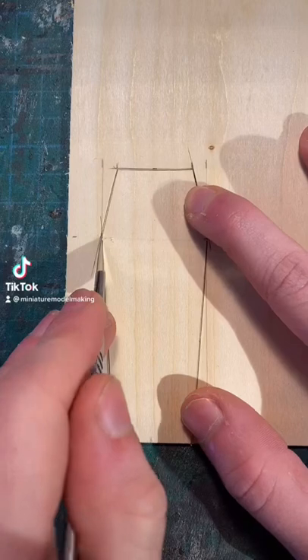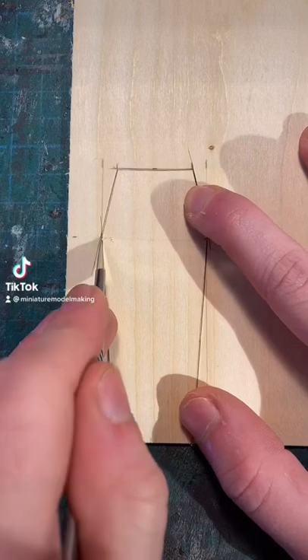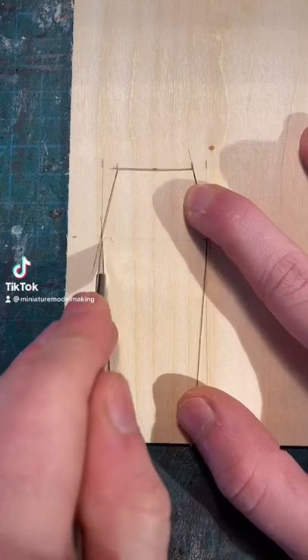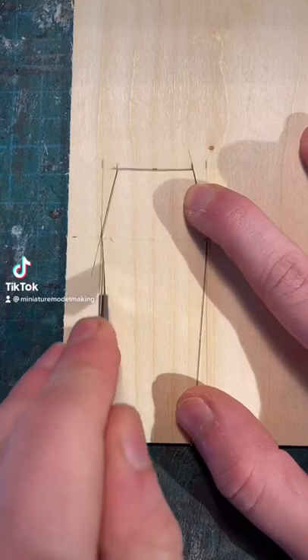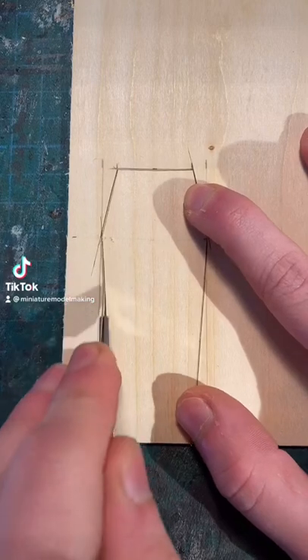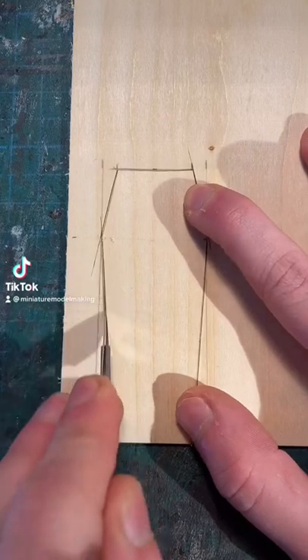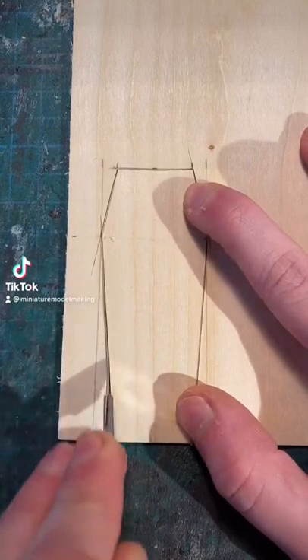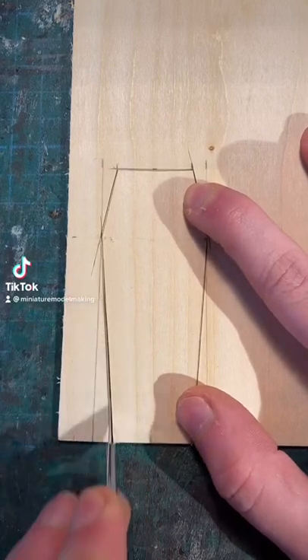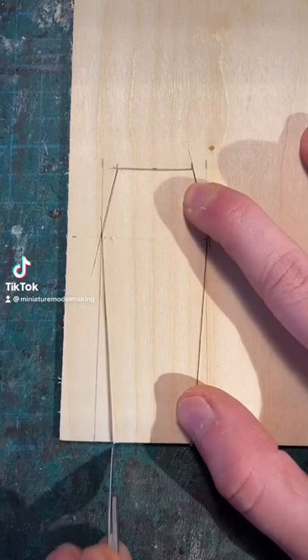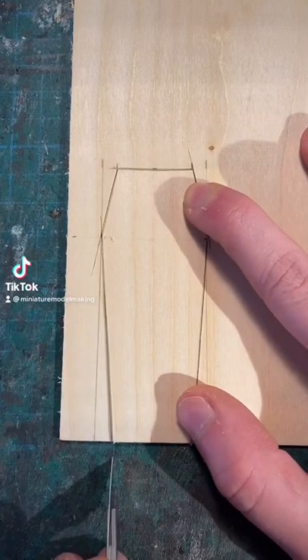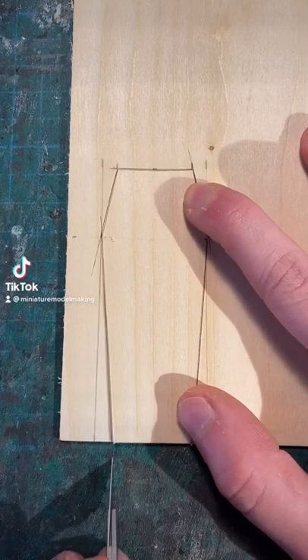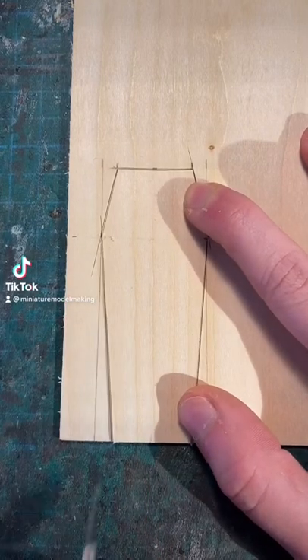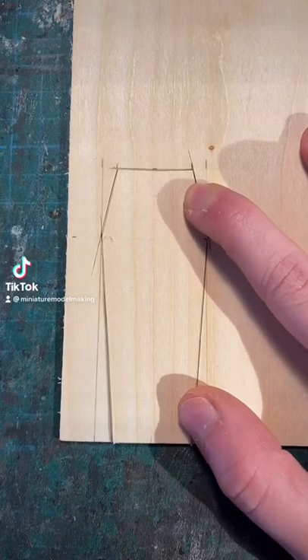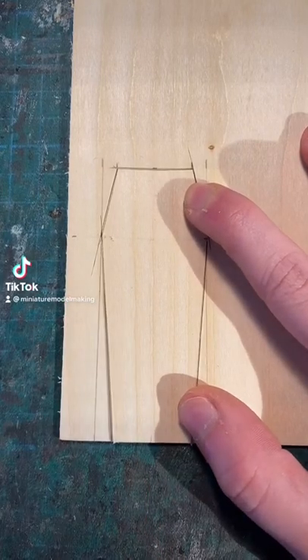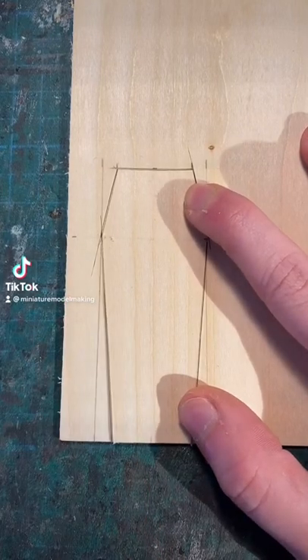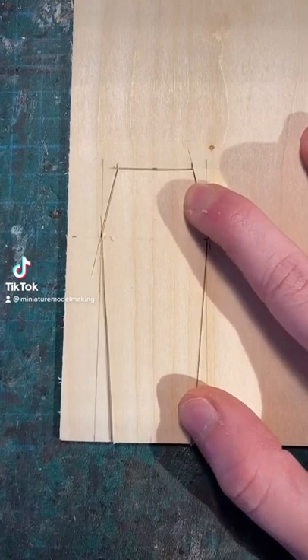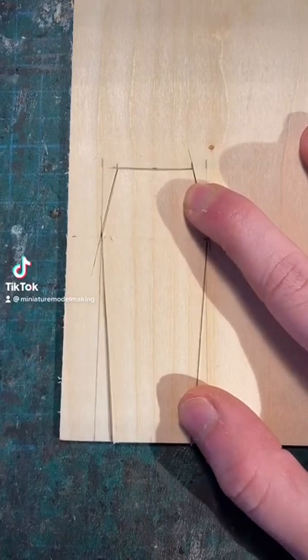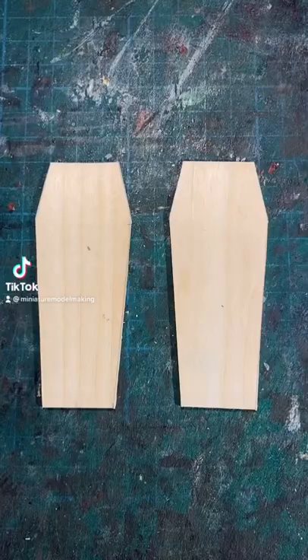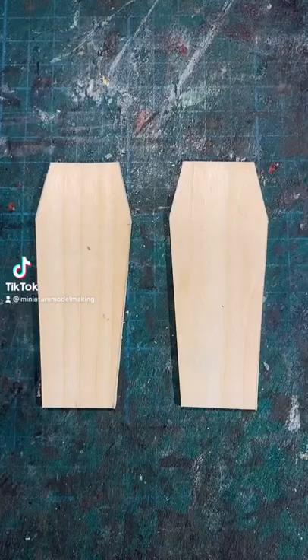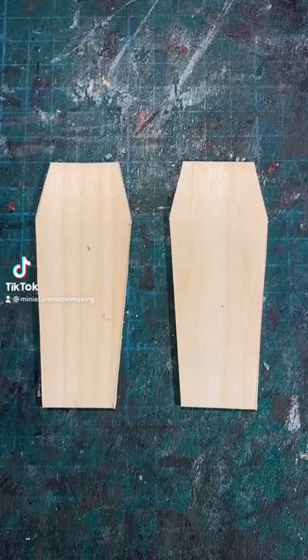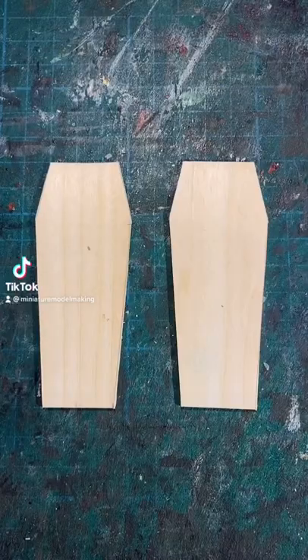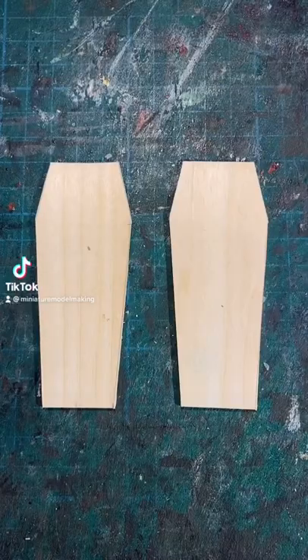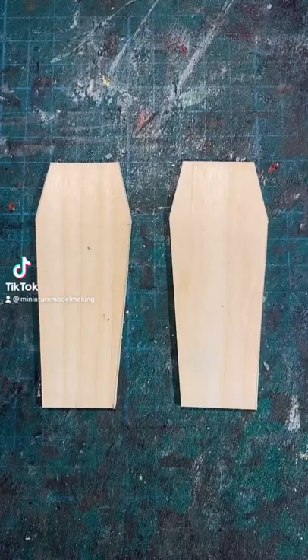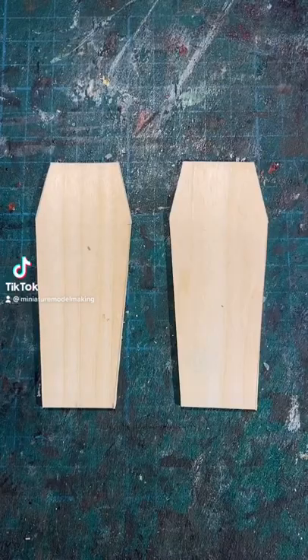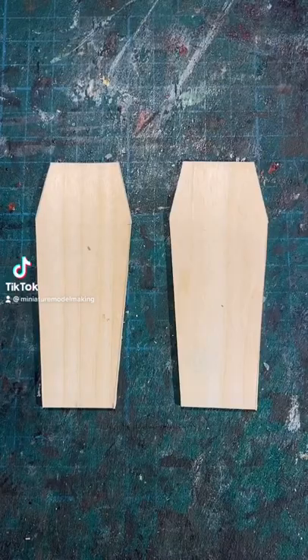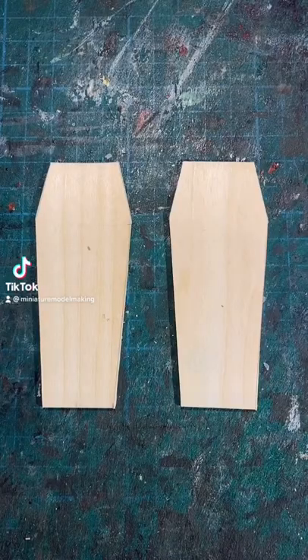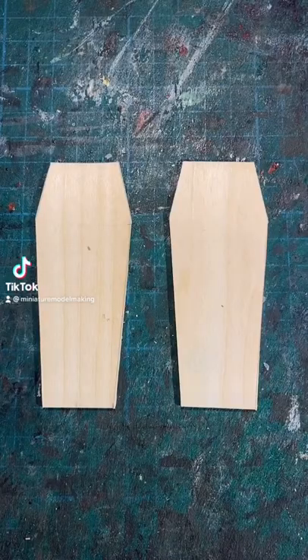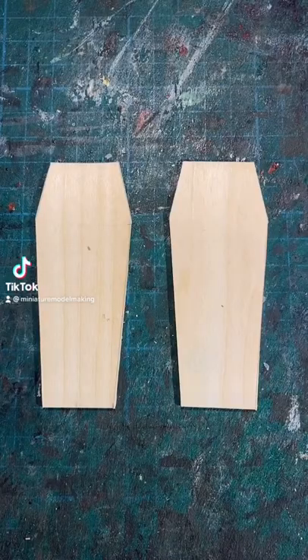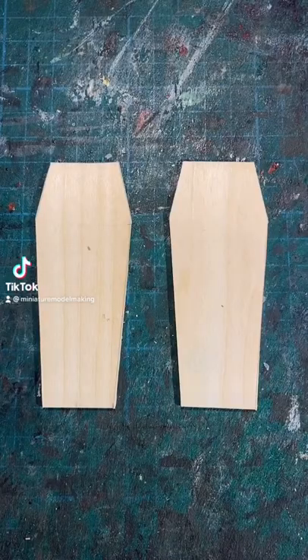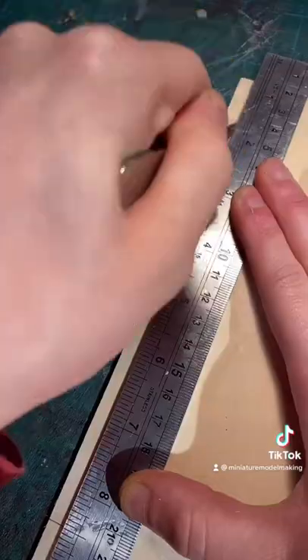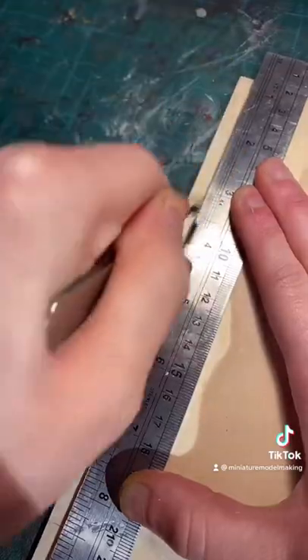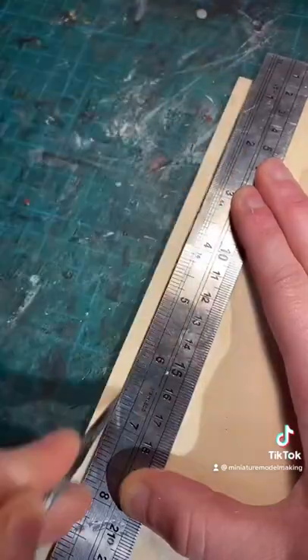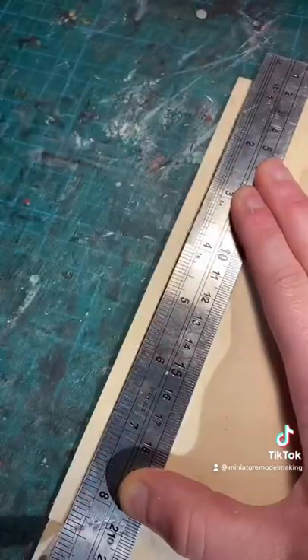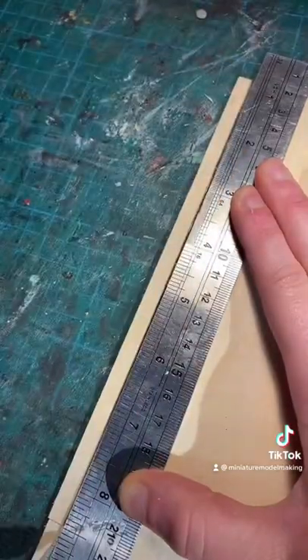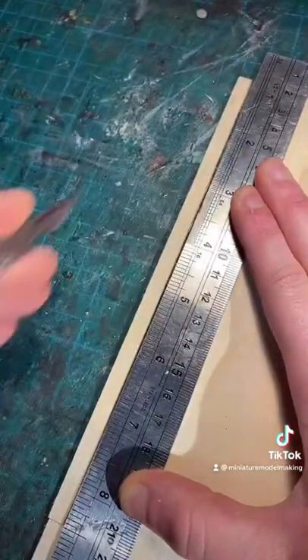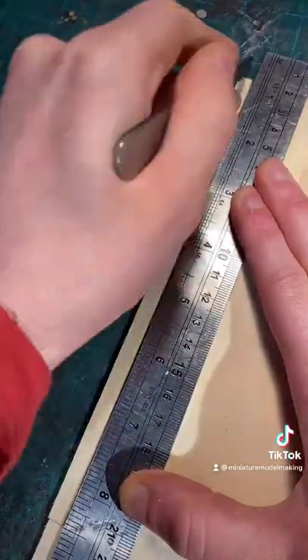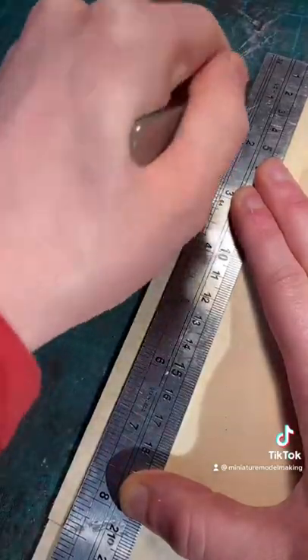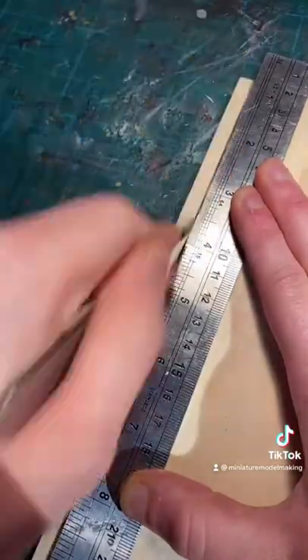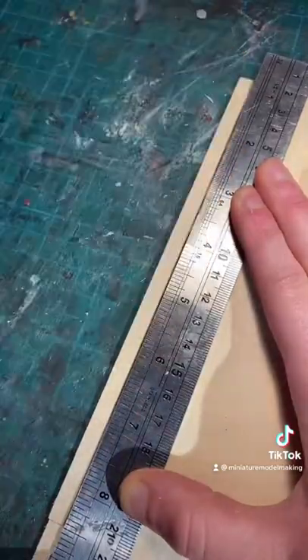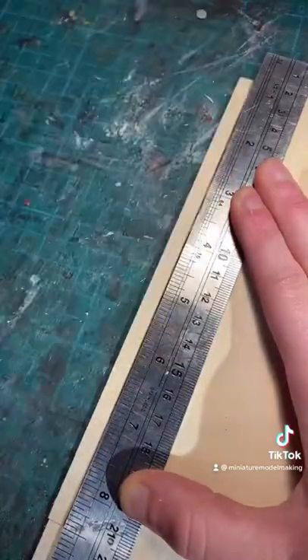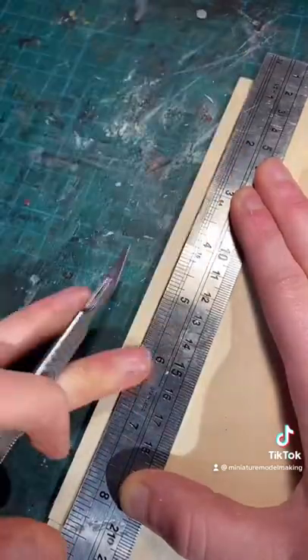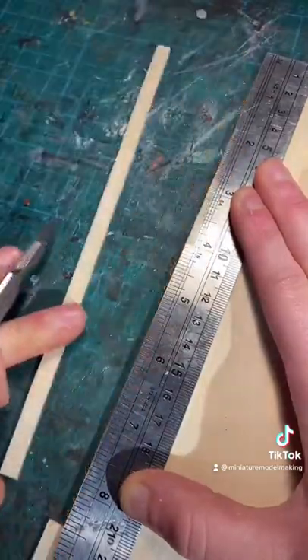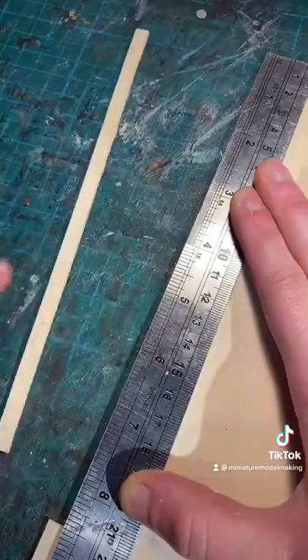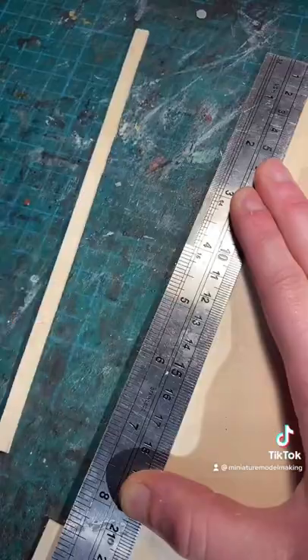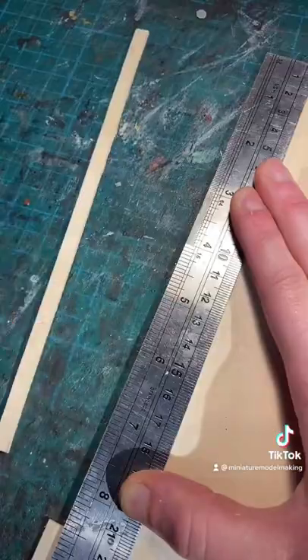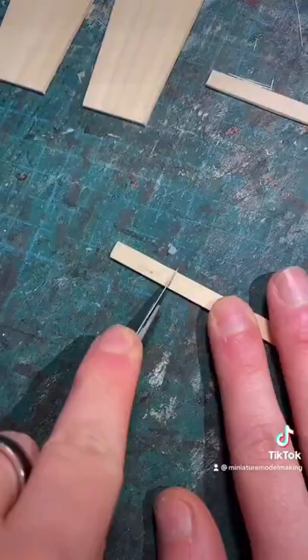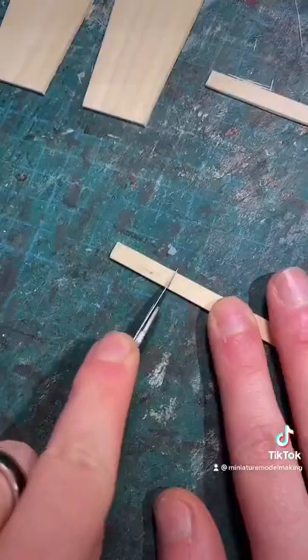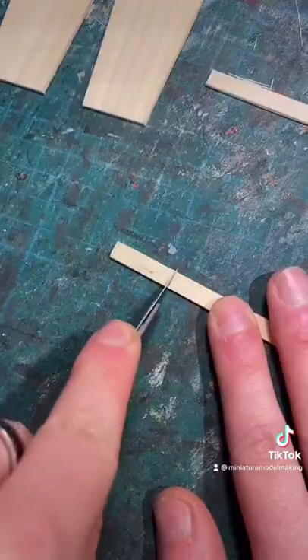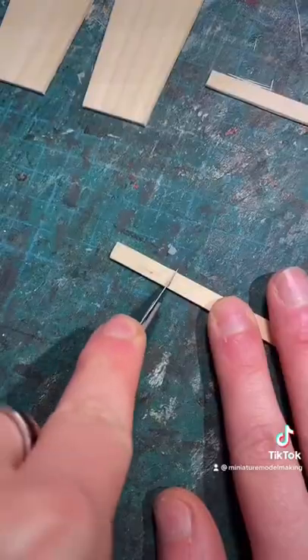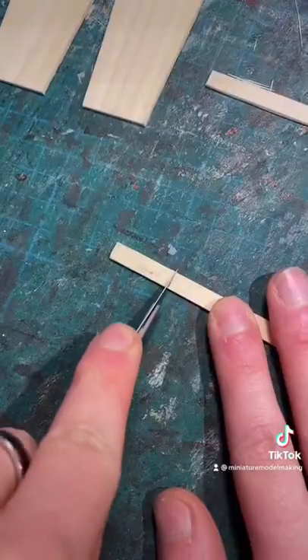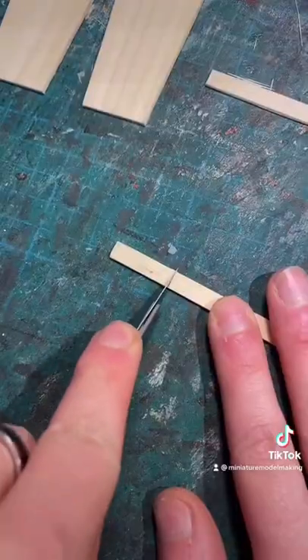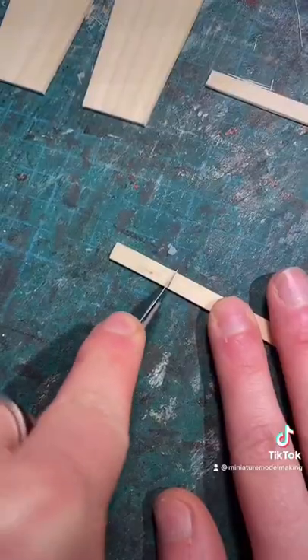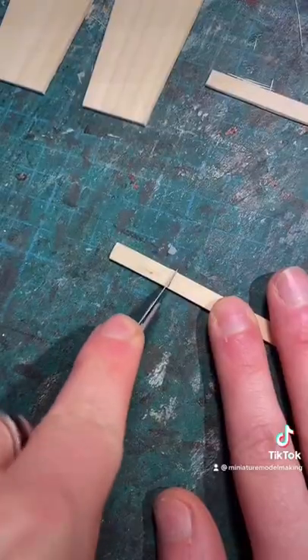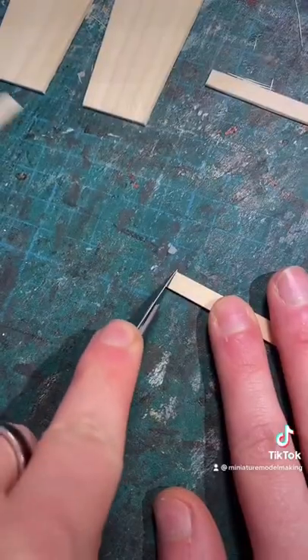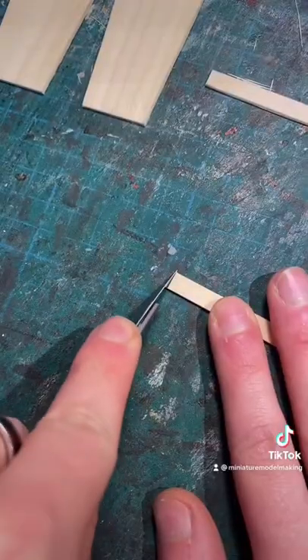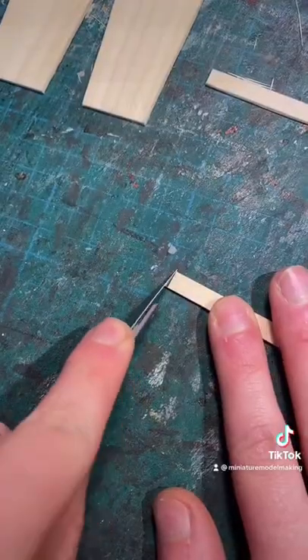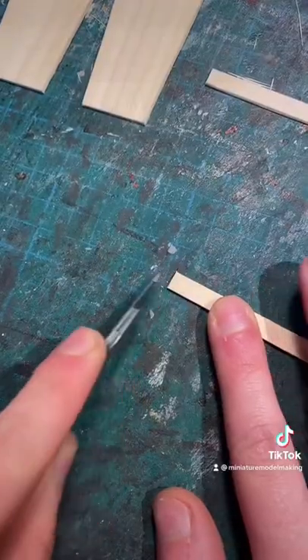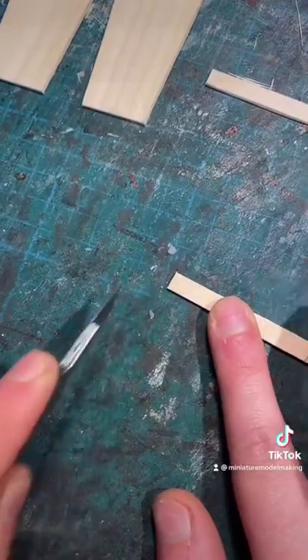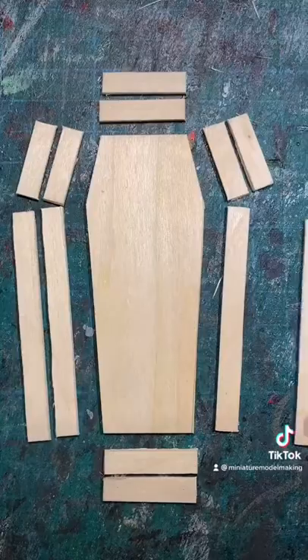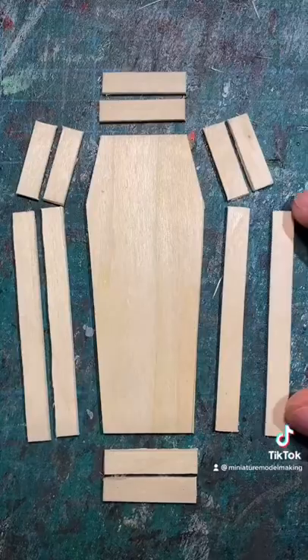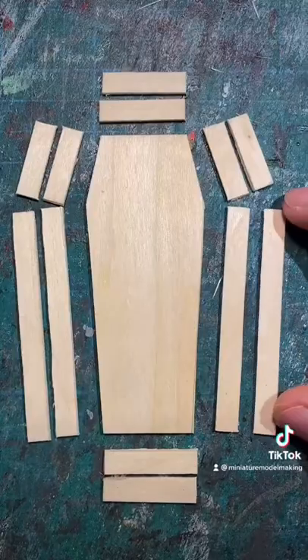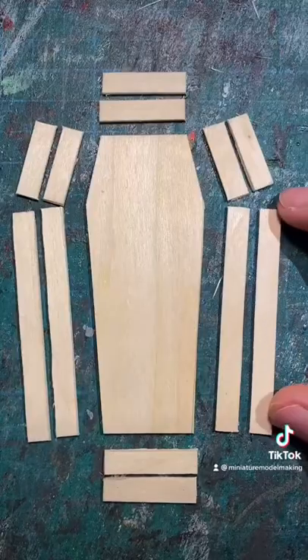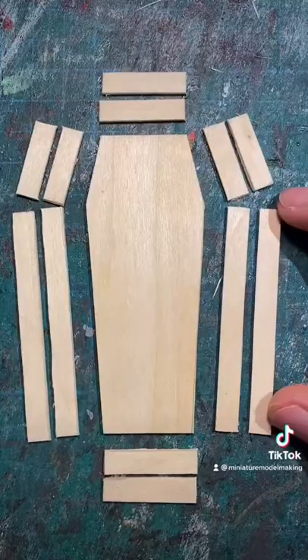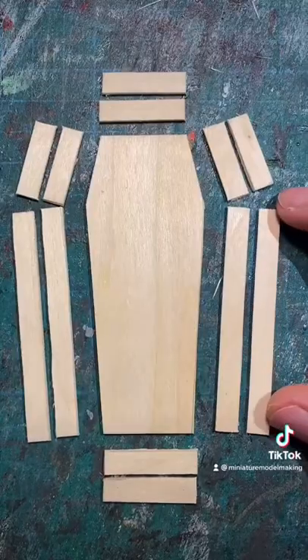How to make a miniature wooden coffin. First thing you'll need to do is cut a lid and a base out of some balsa wood, along with some strips that will make up the walls of the coffin.